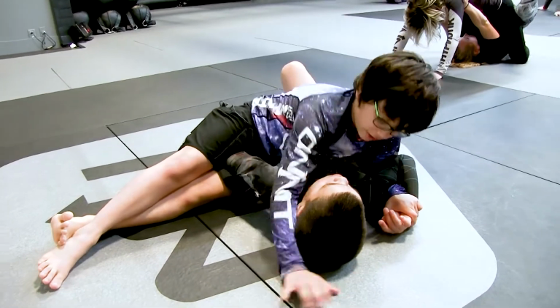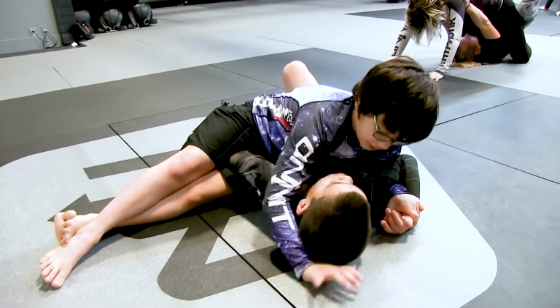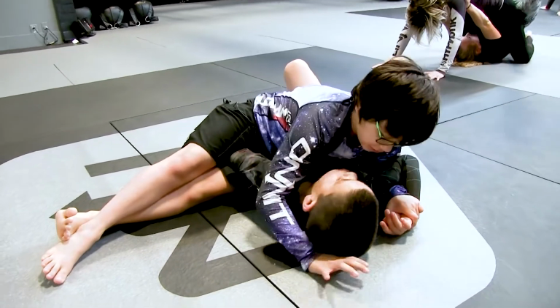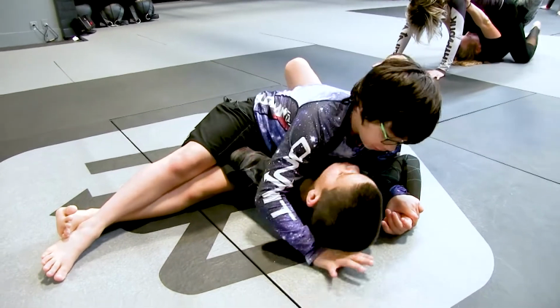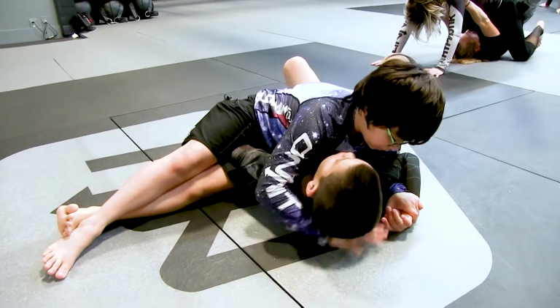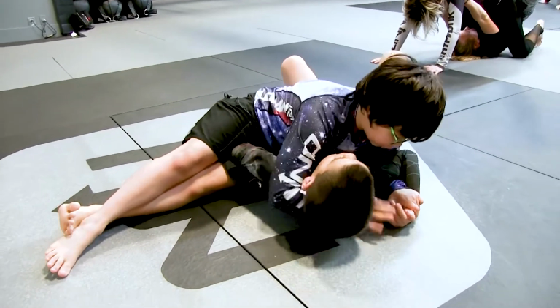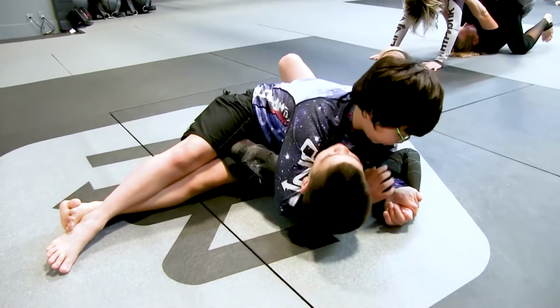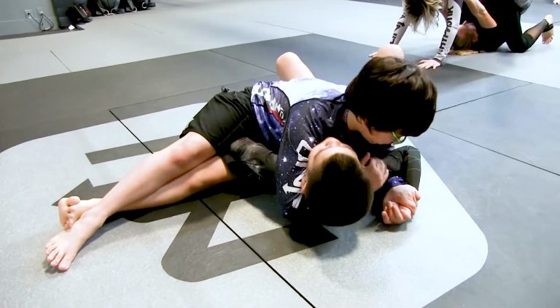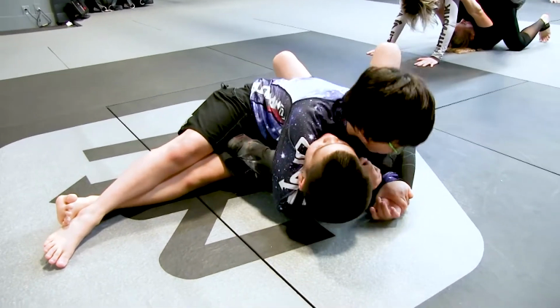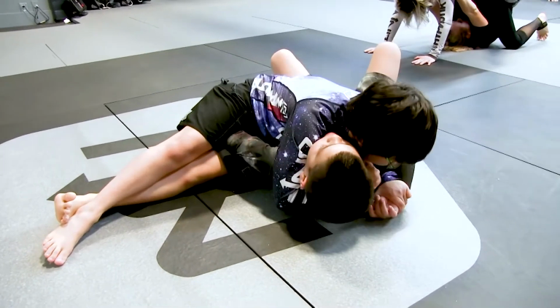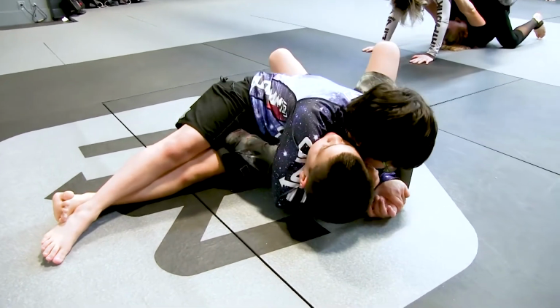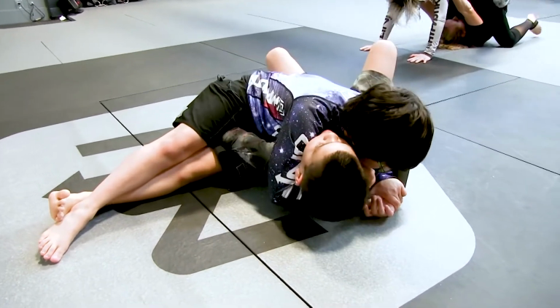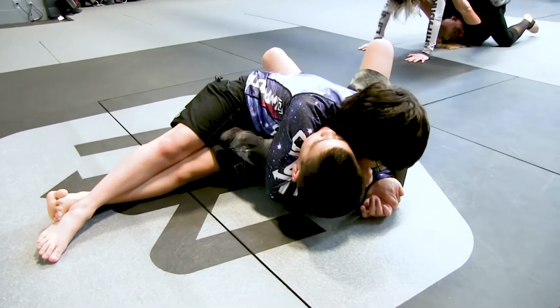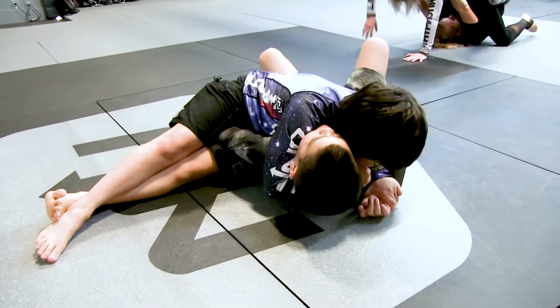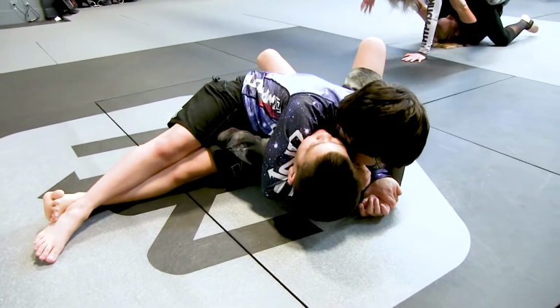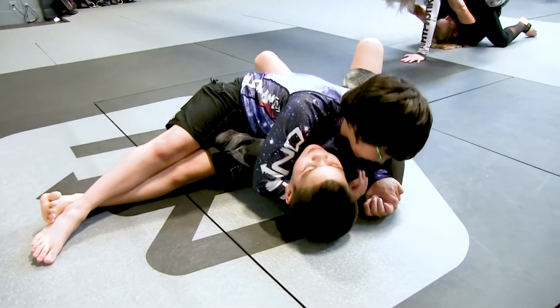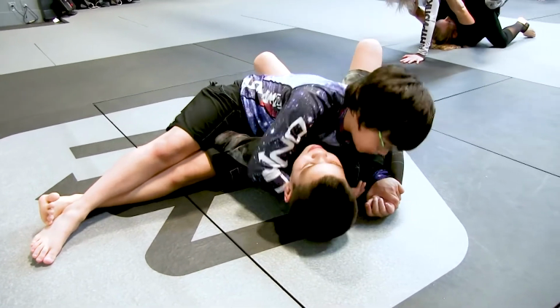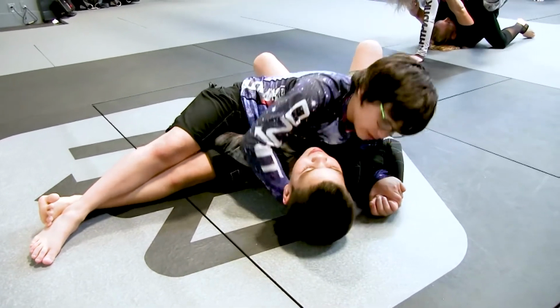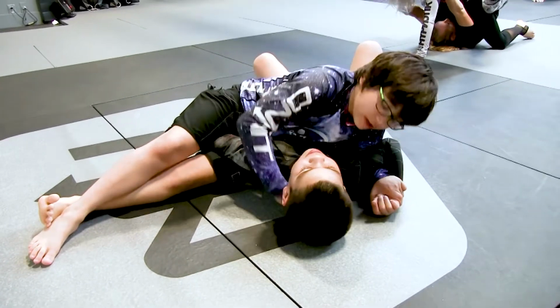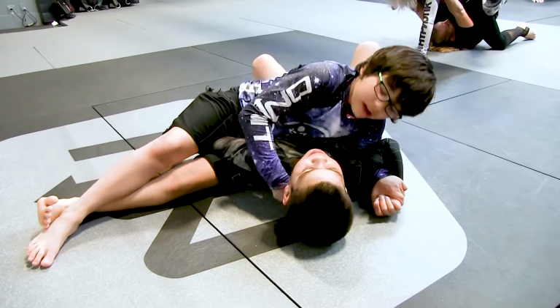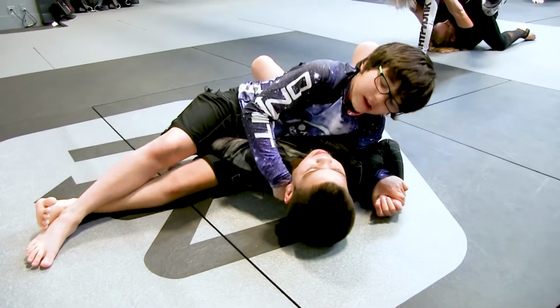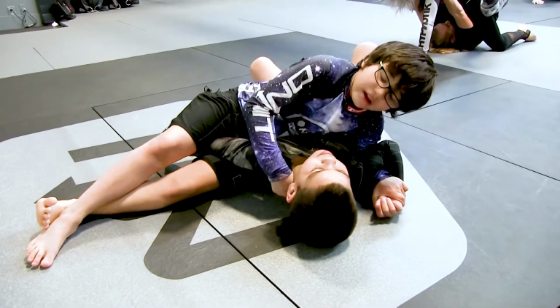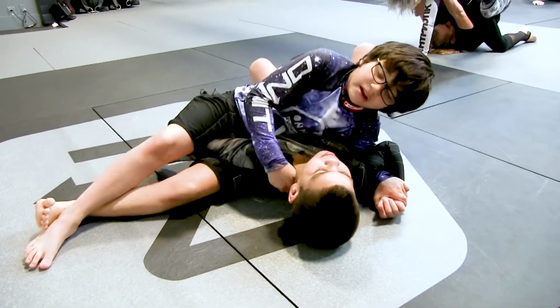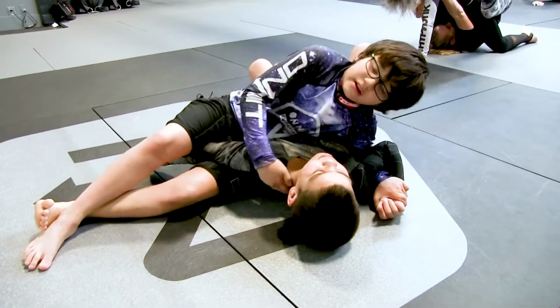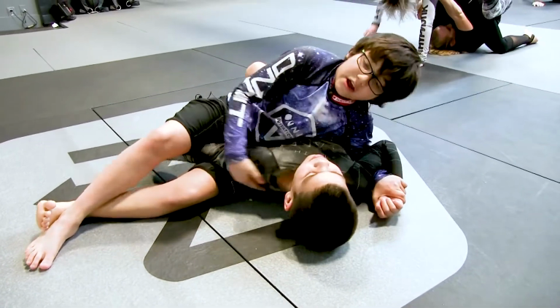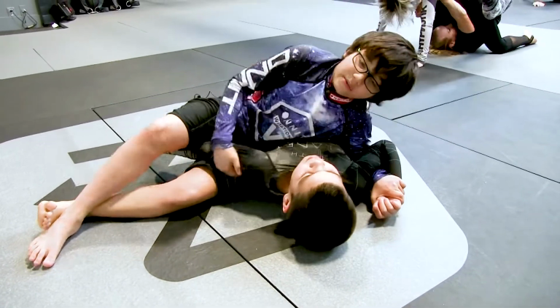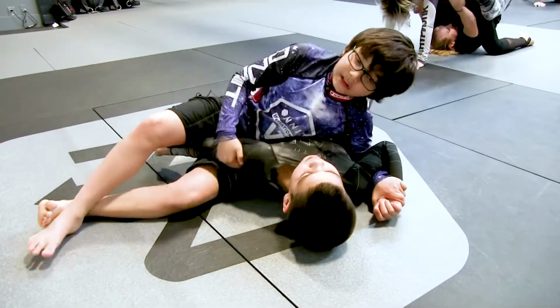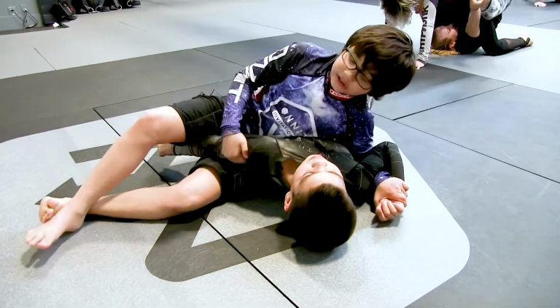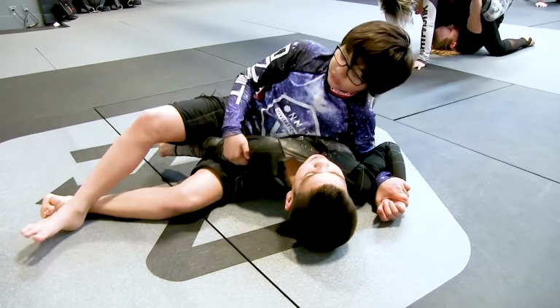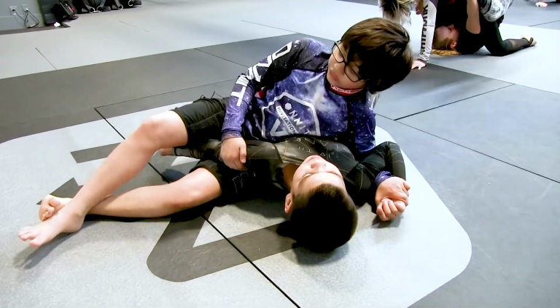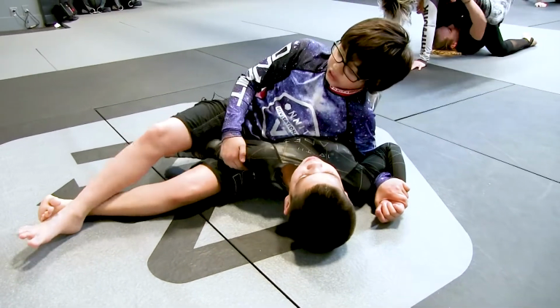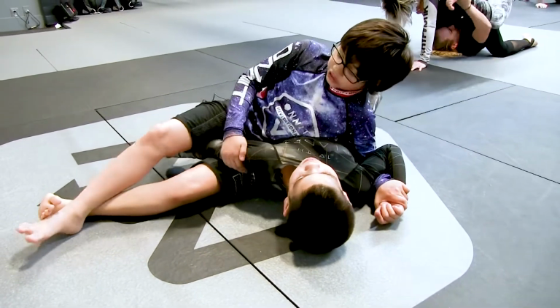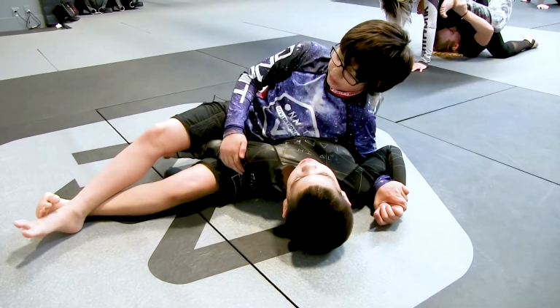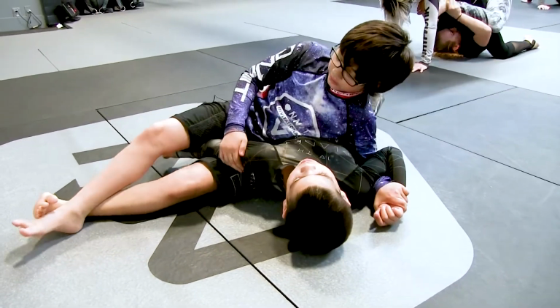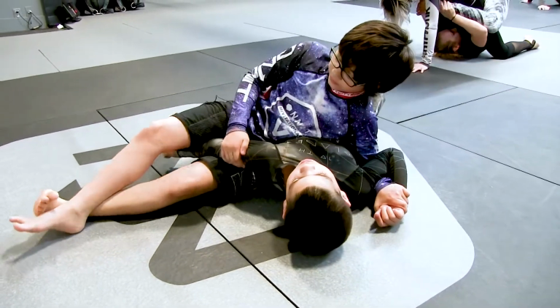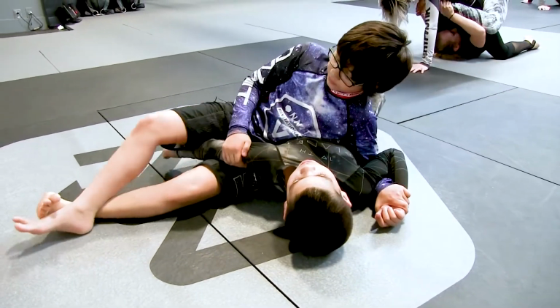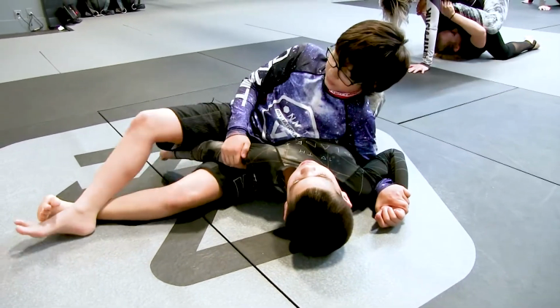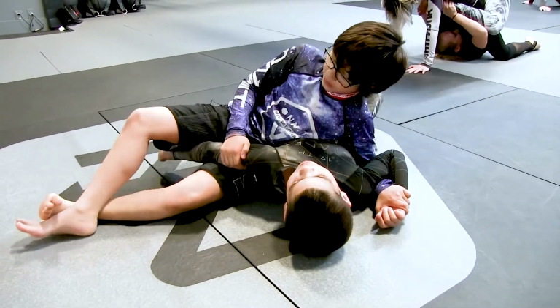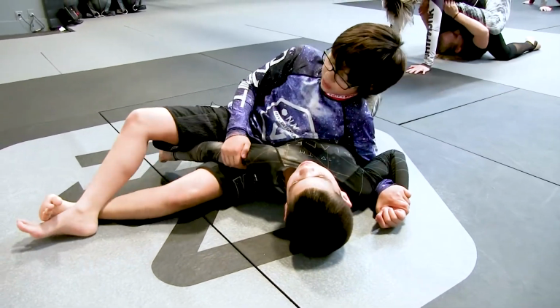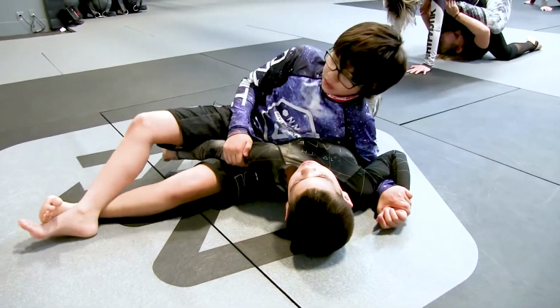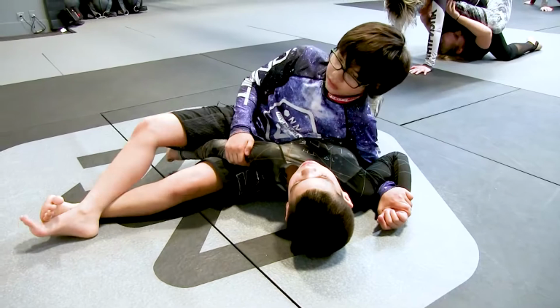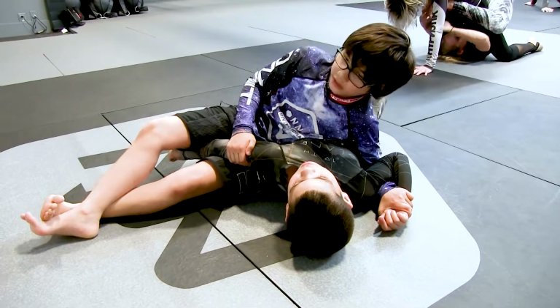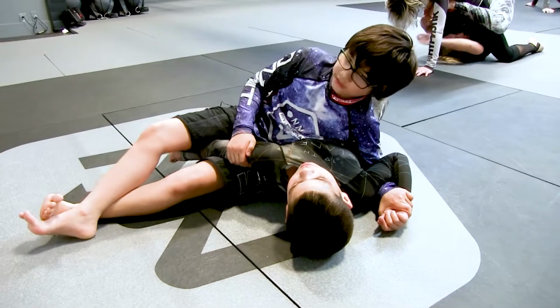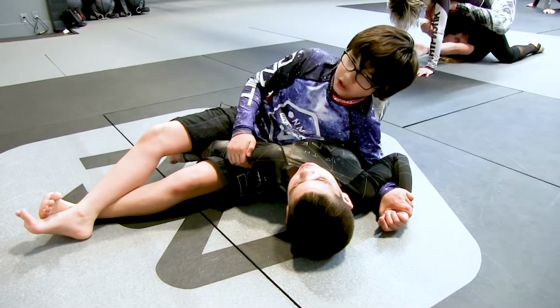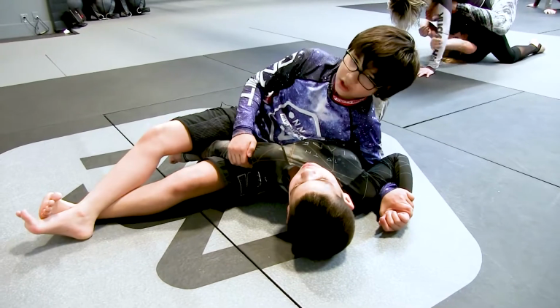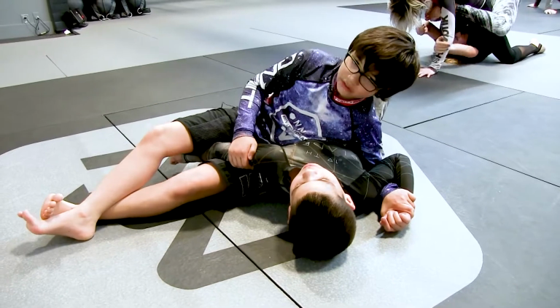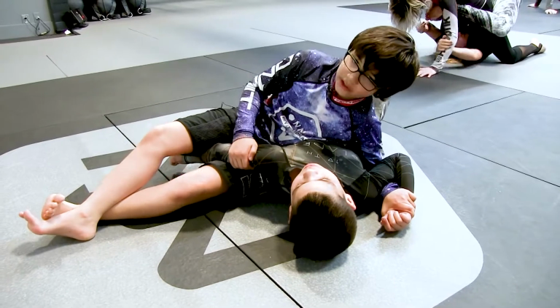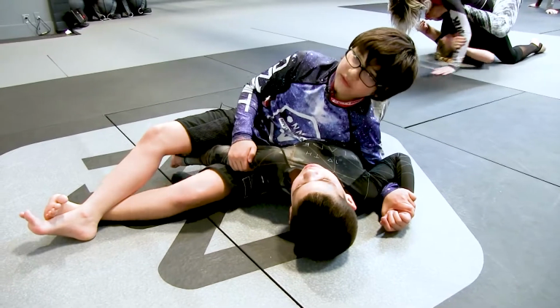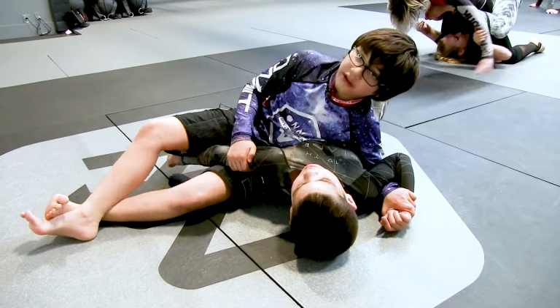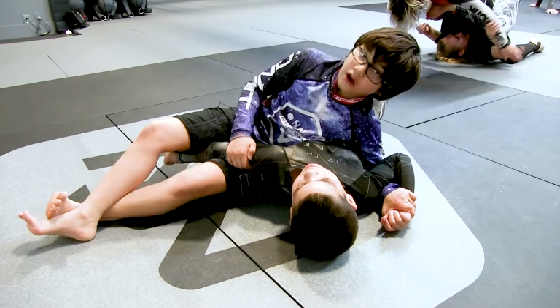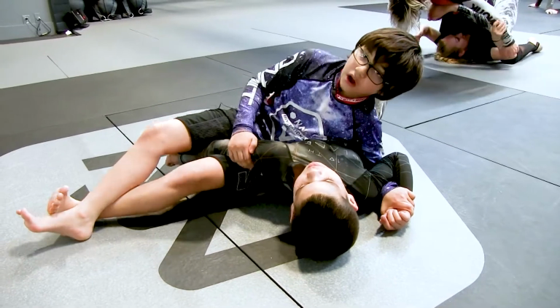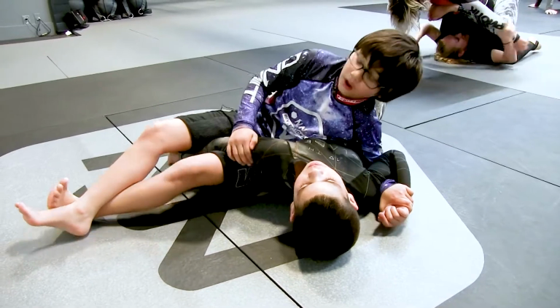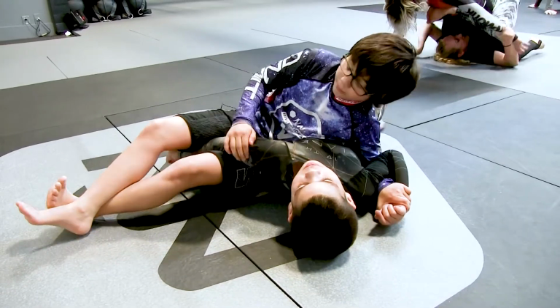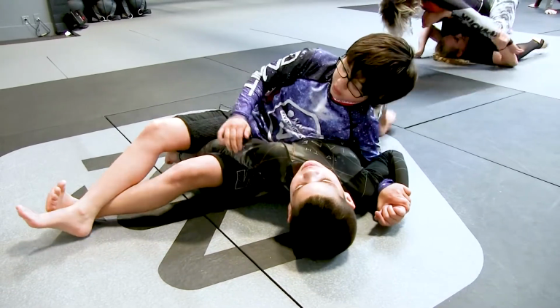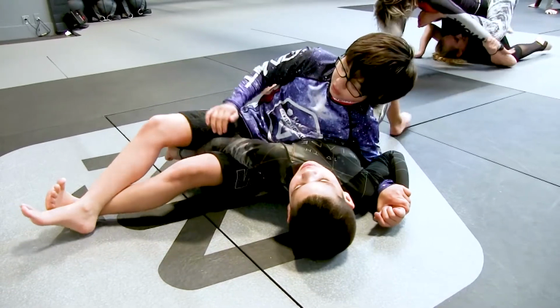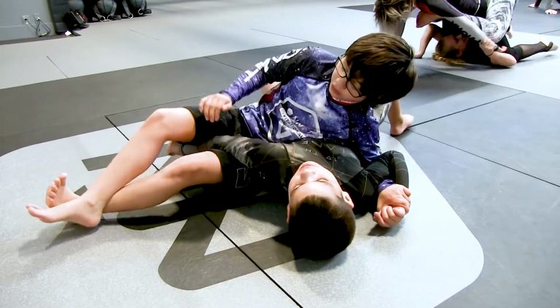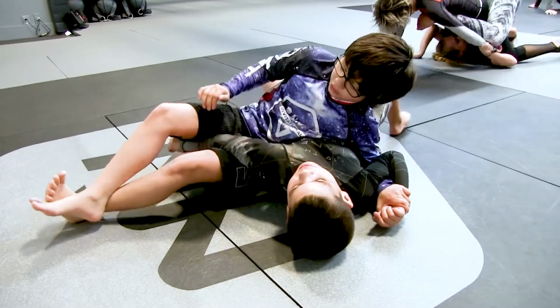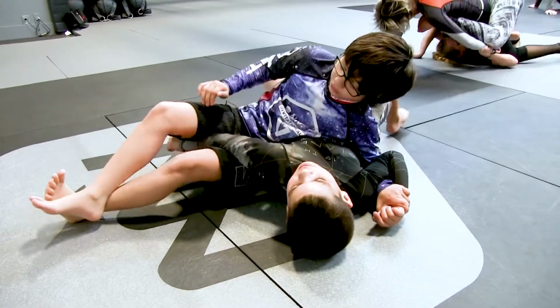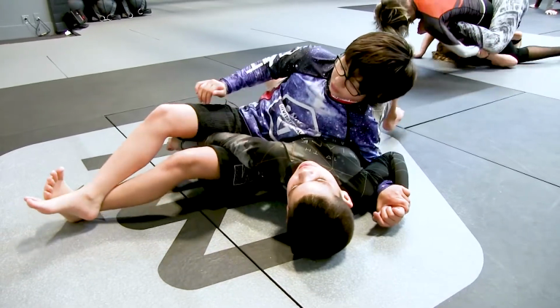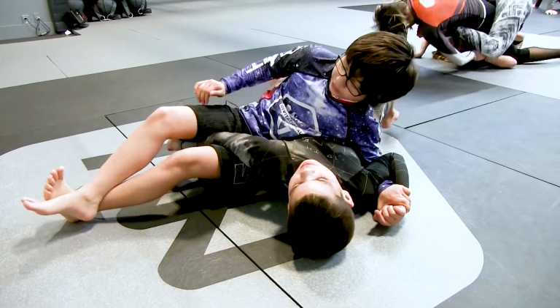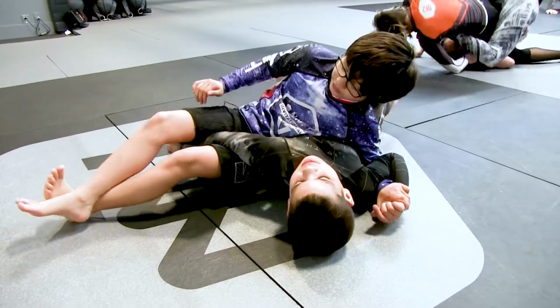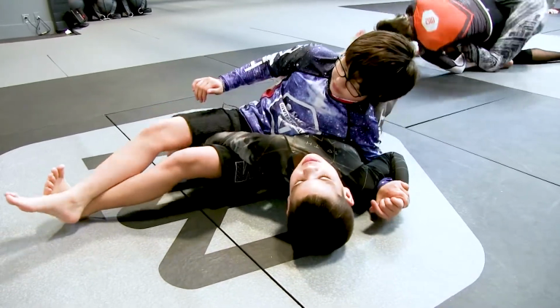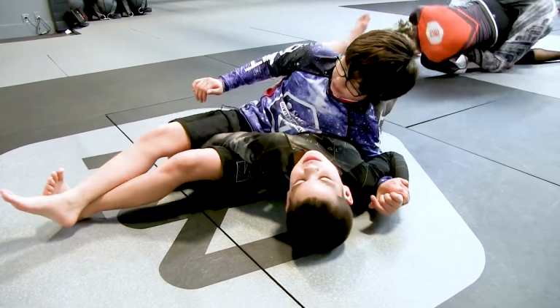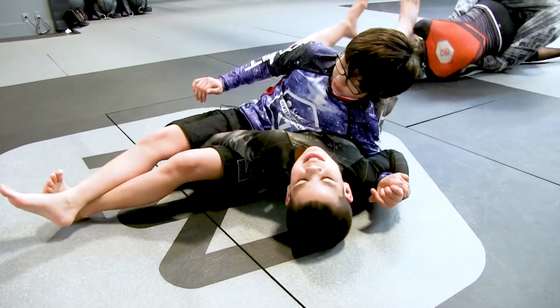Now you can start controlling more like this. Now we can start finishing. Left leg up, right down.